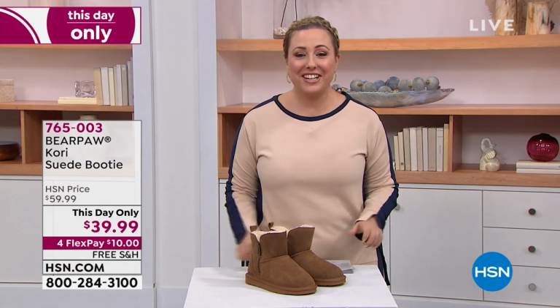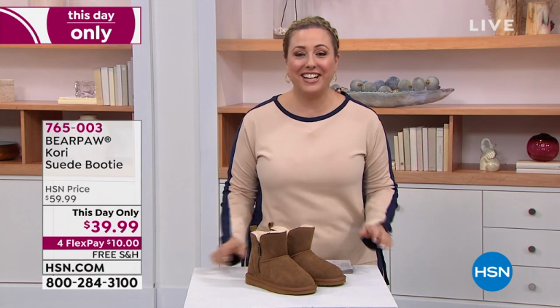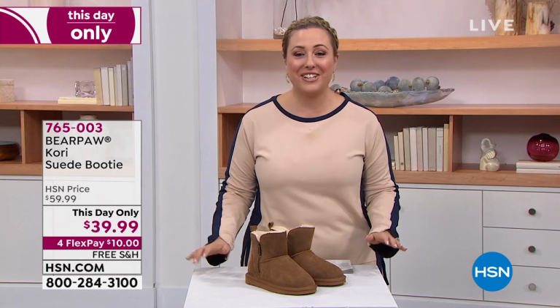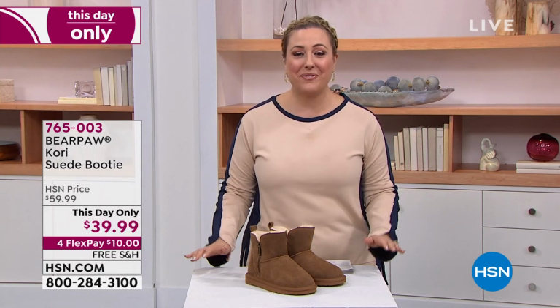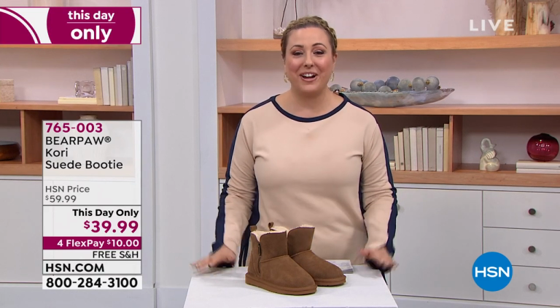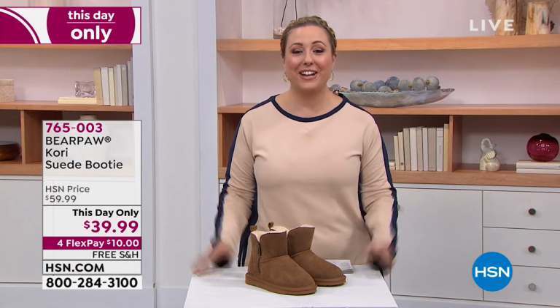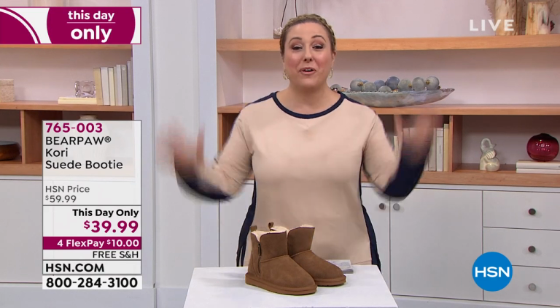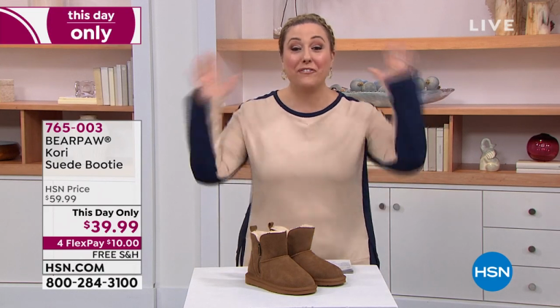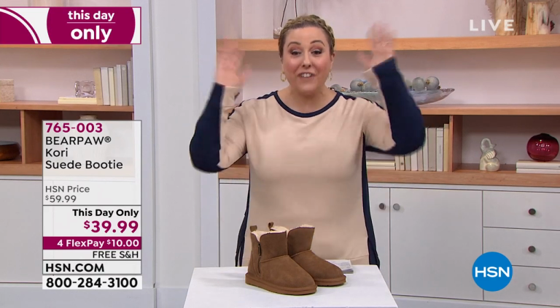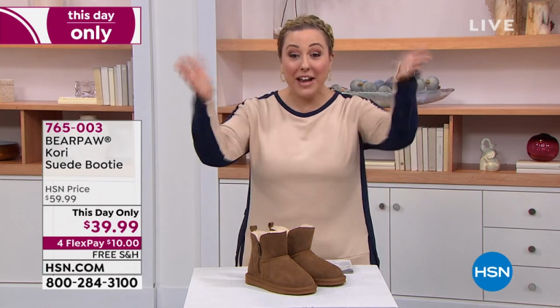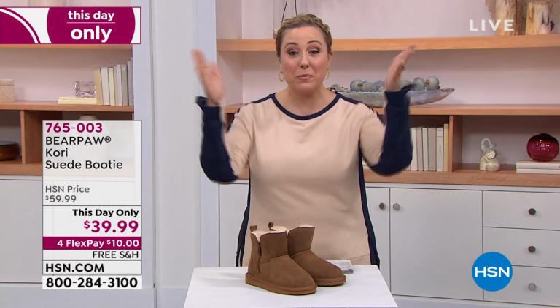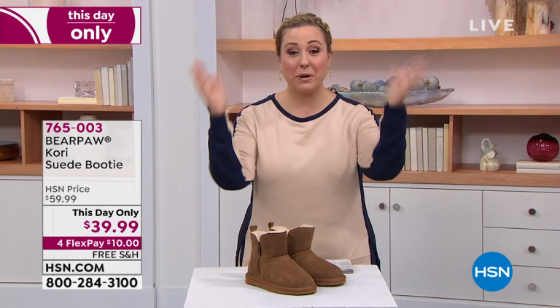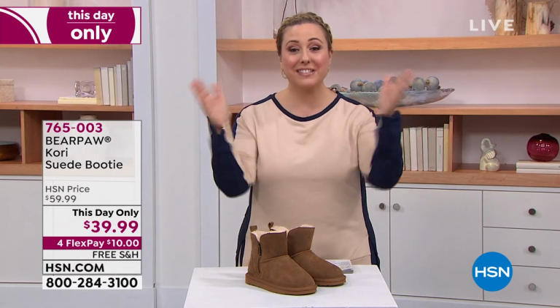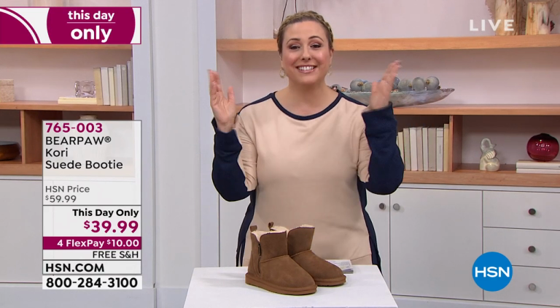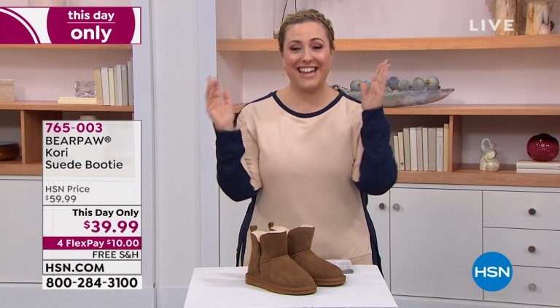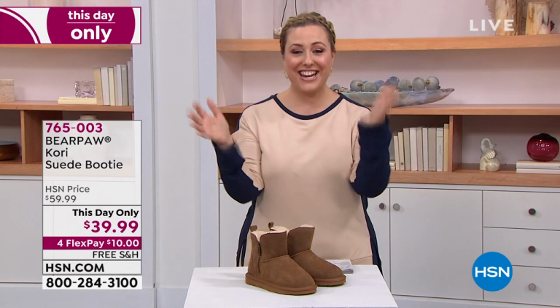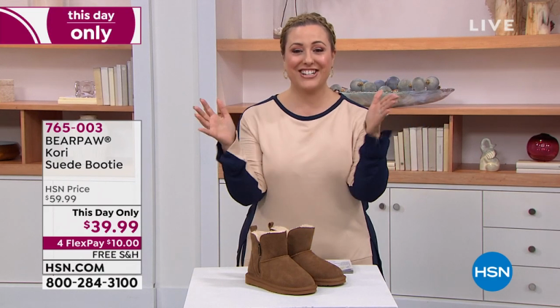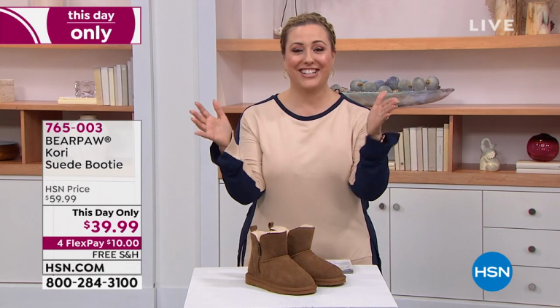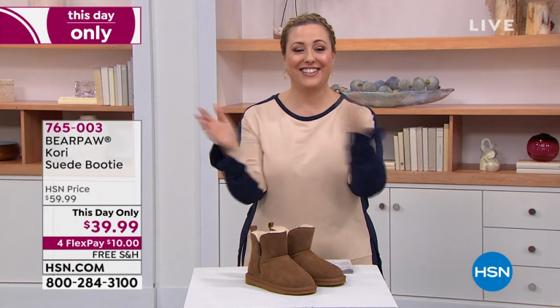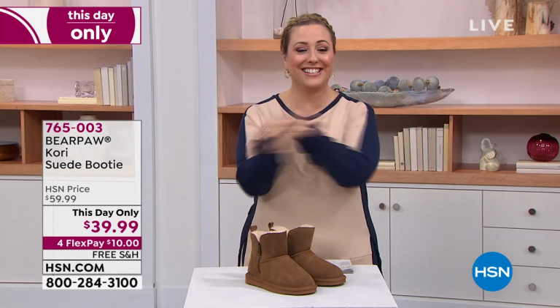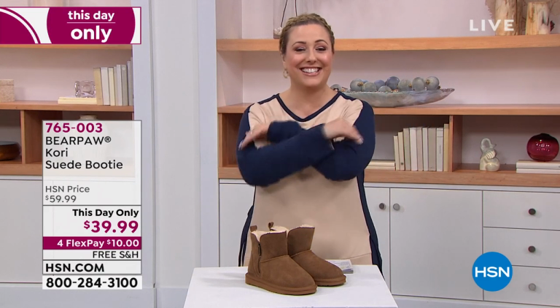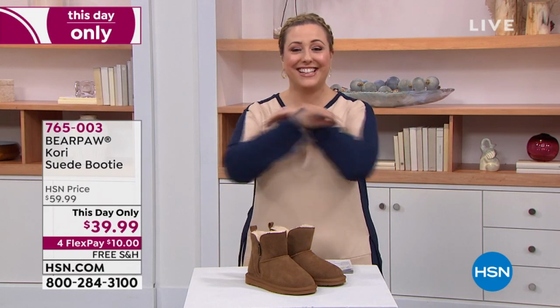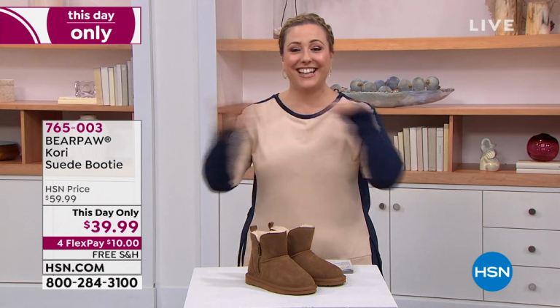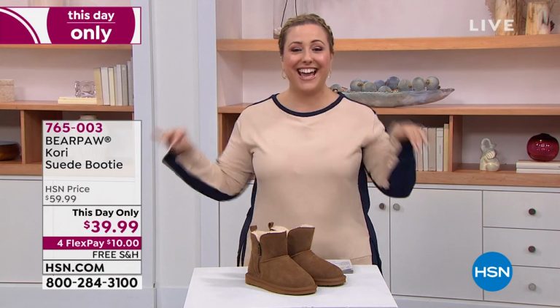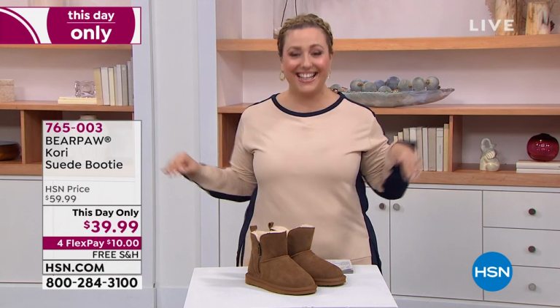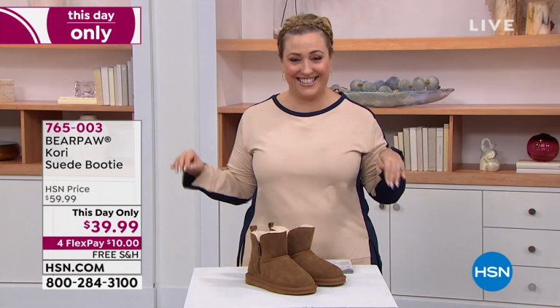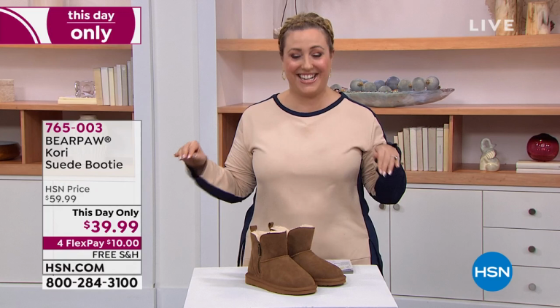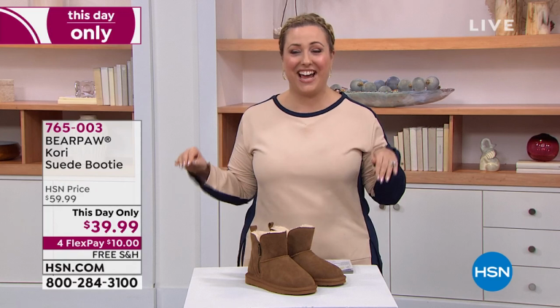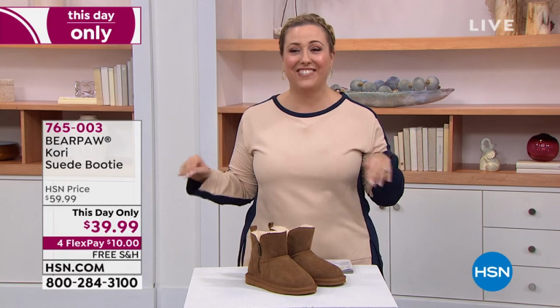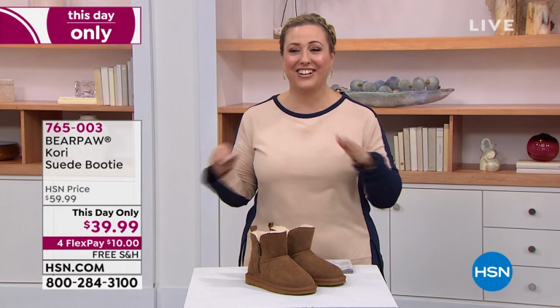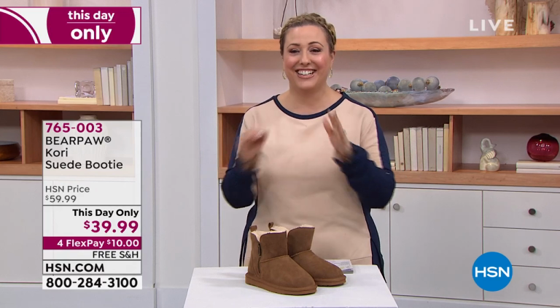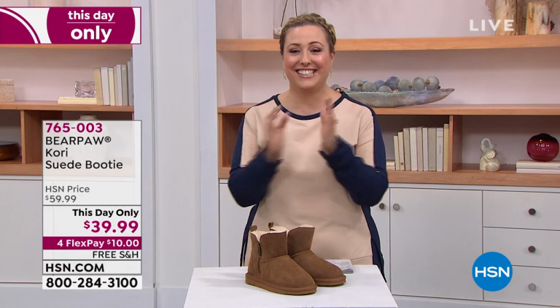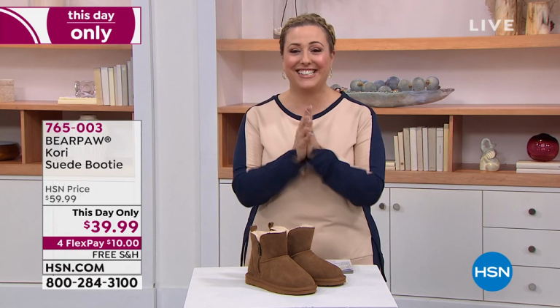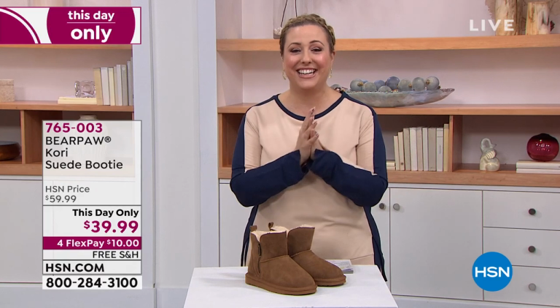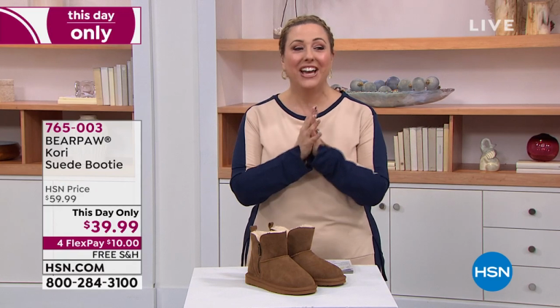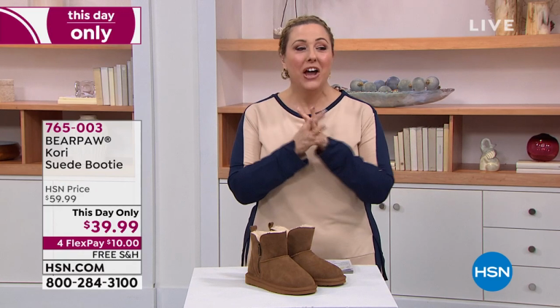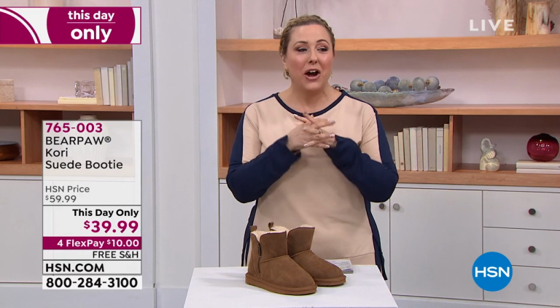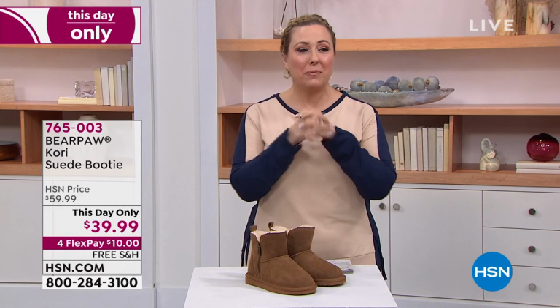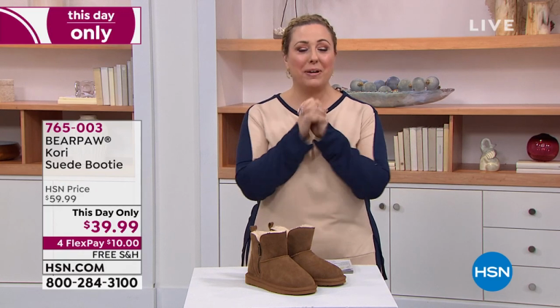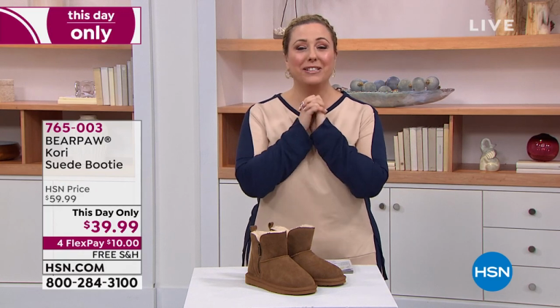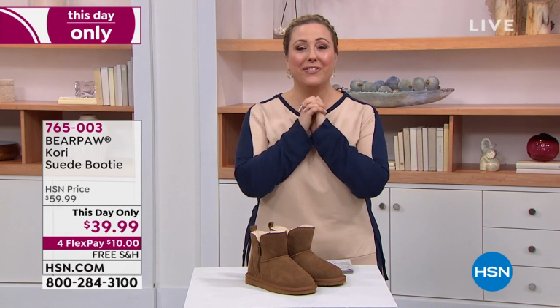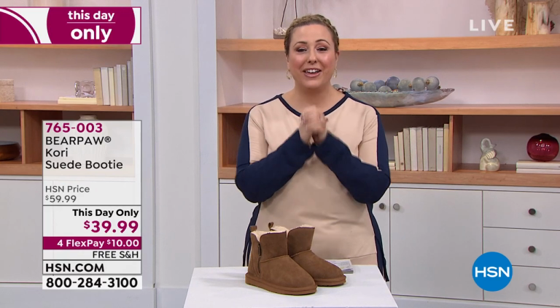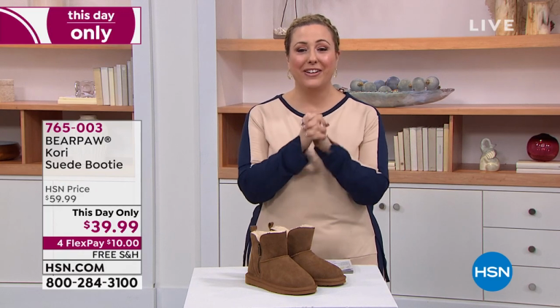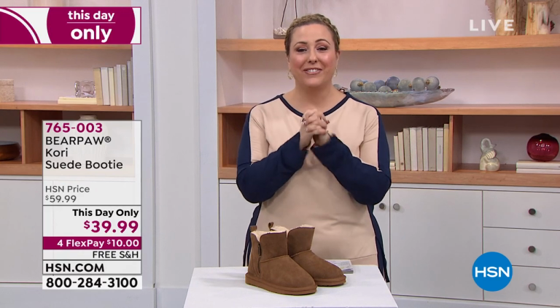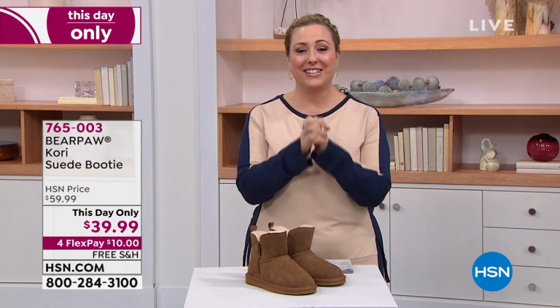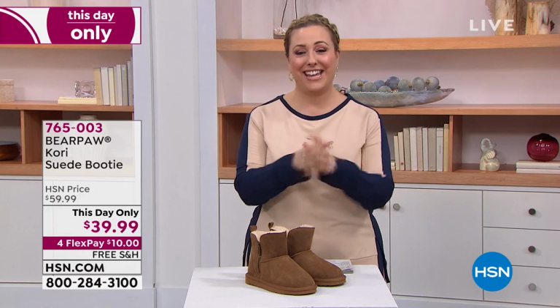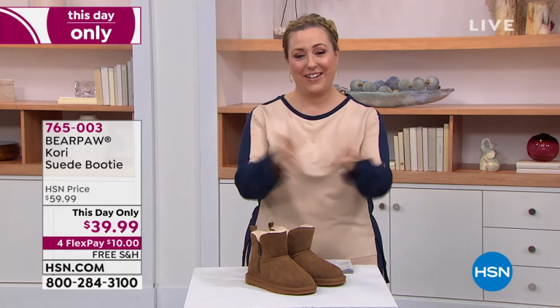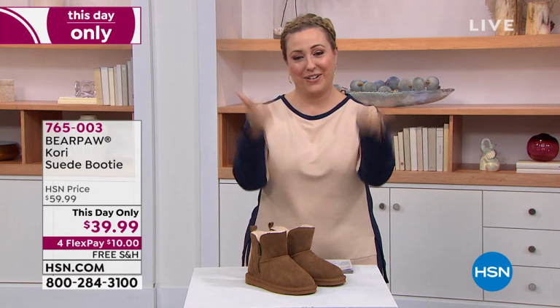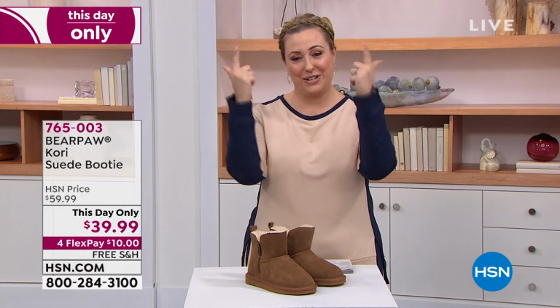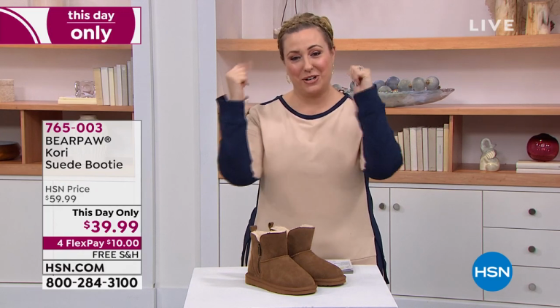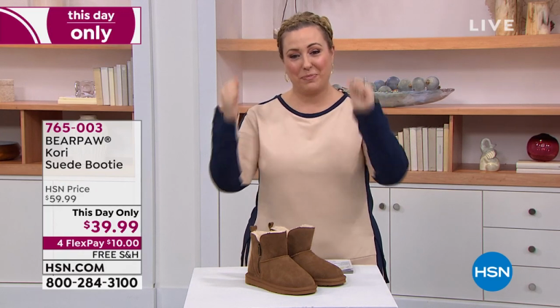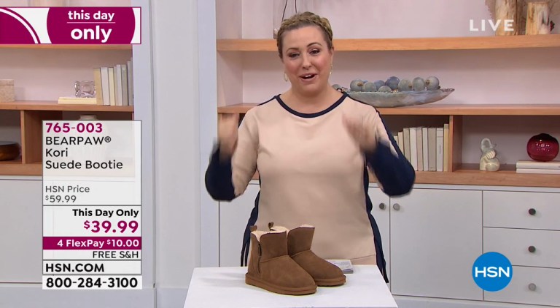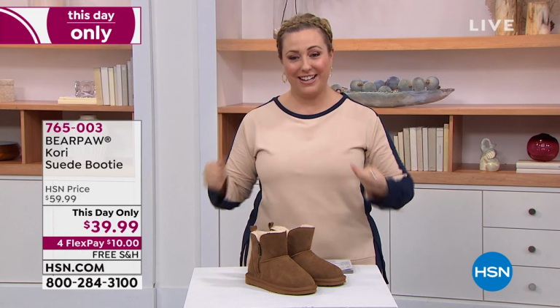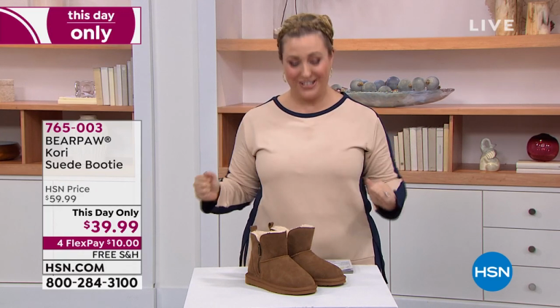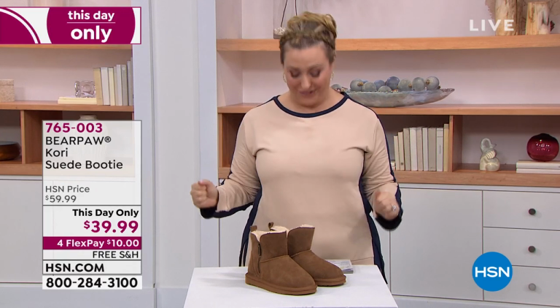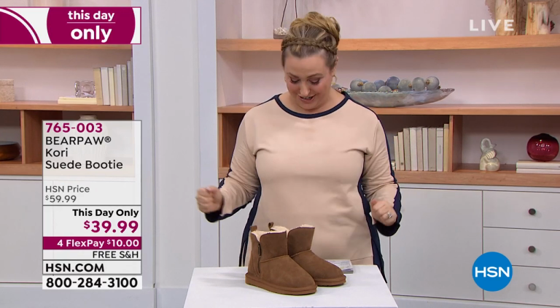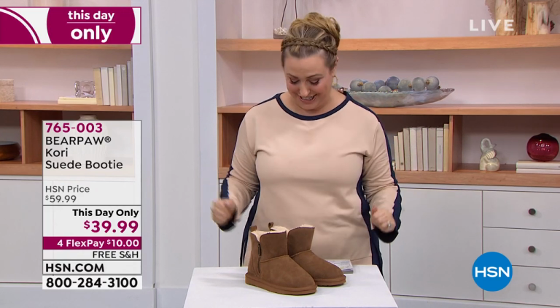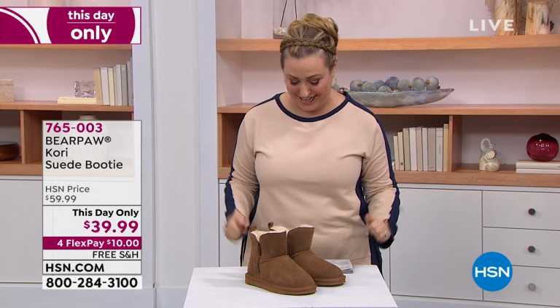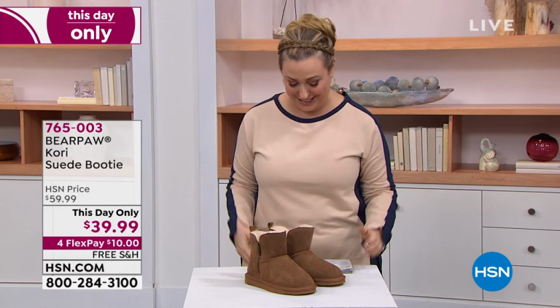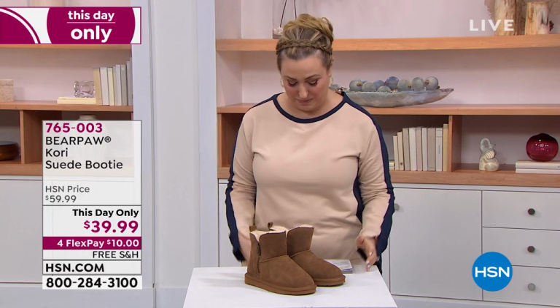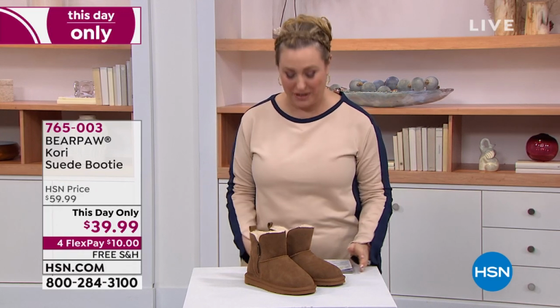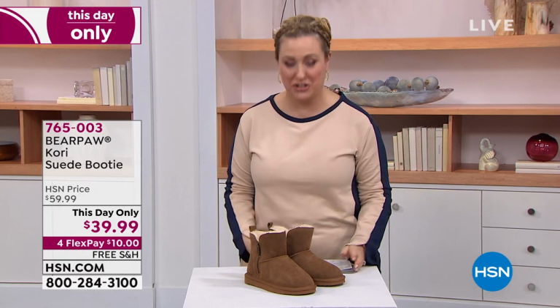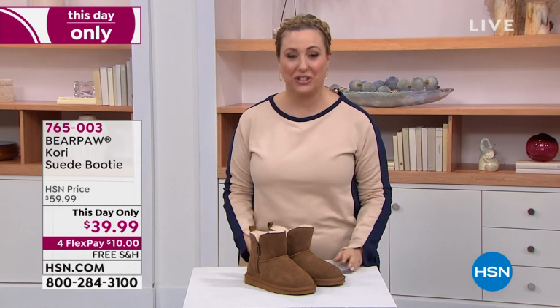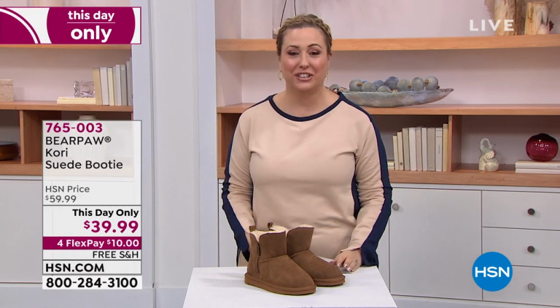We're going to jump right into our final presentation. This is the last time you're going to see our best value of the day — we're jumping into our Today's Special.